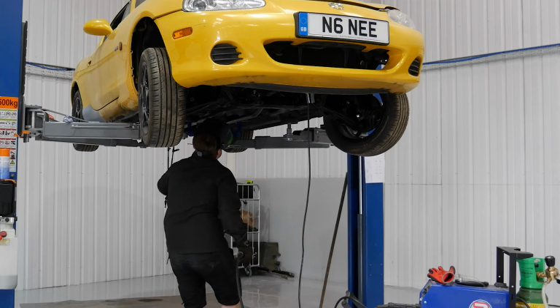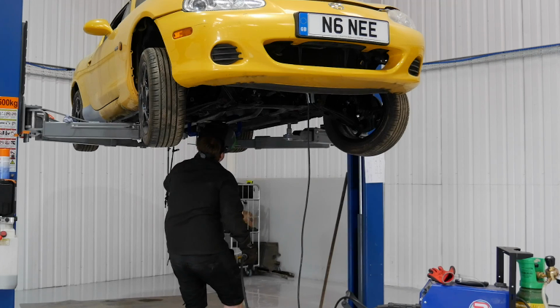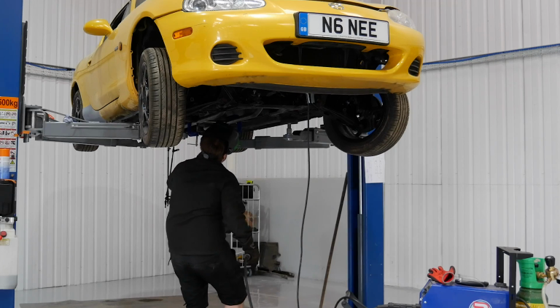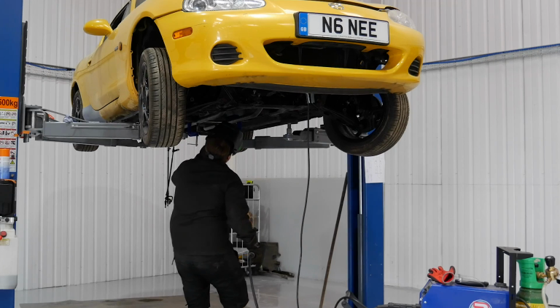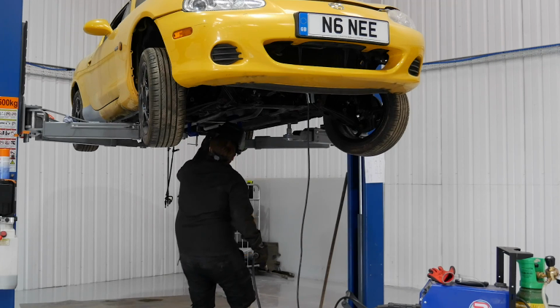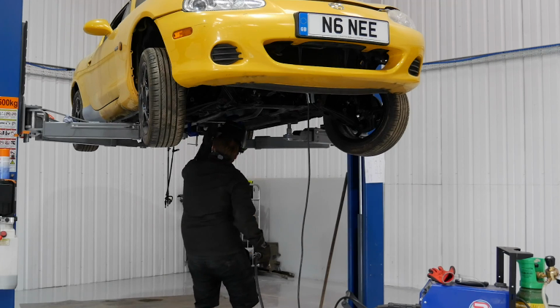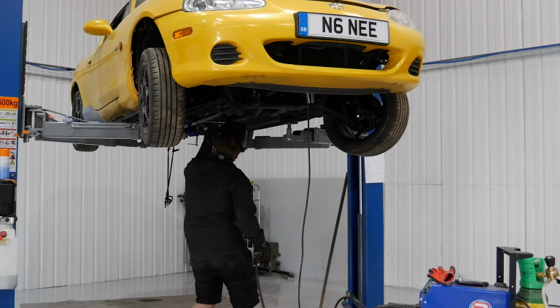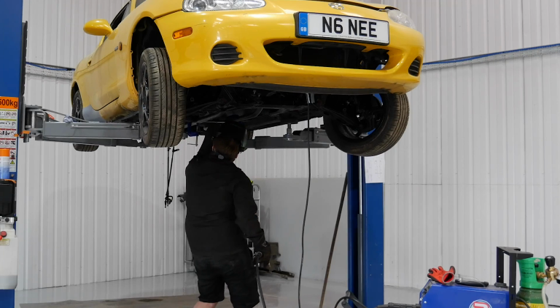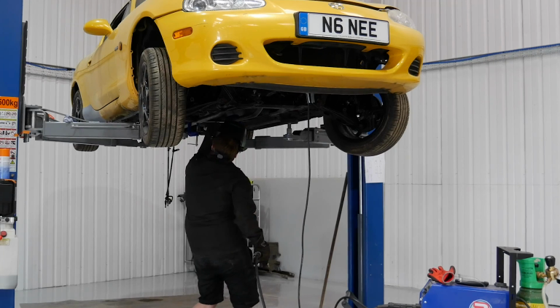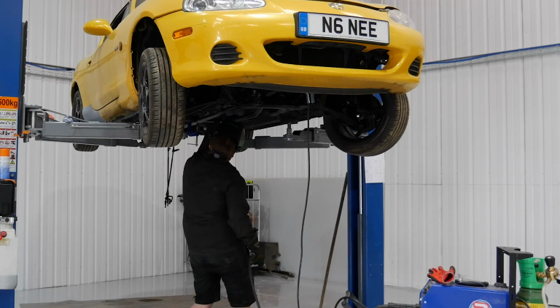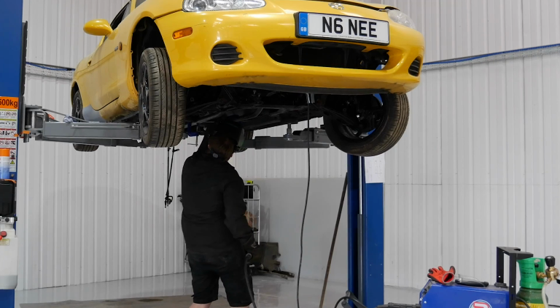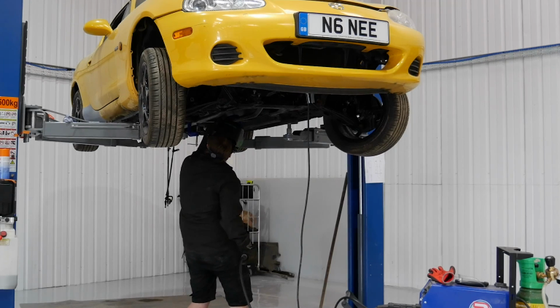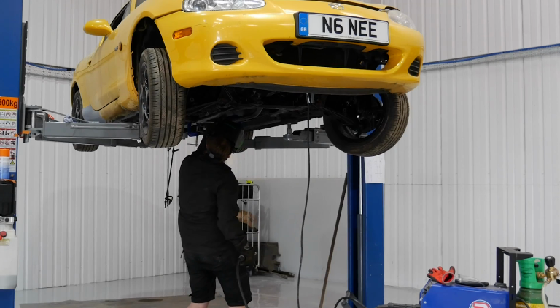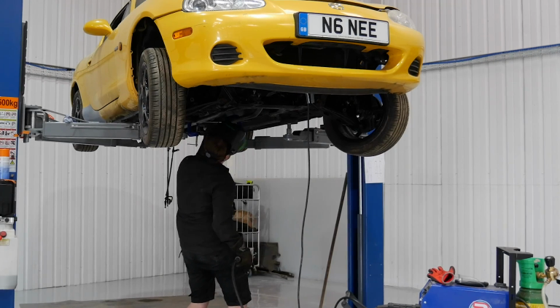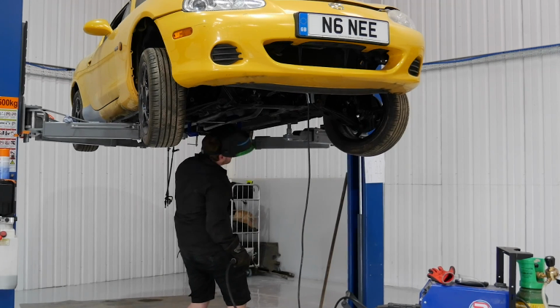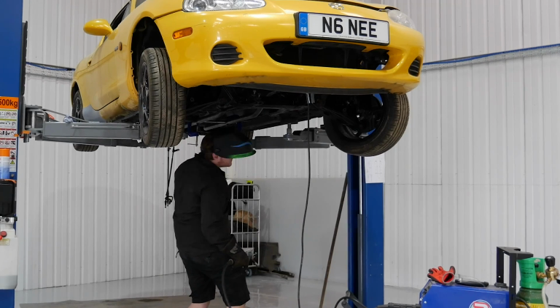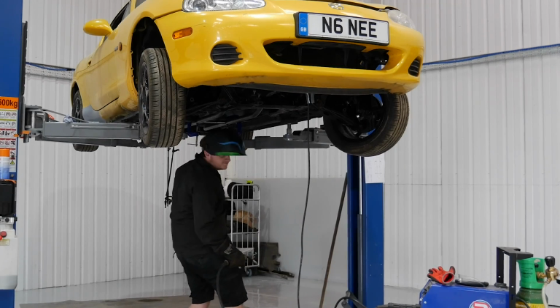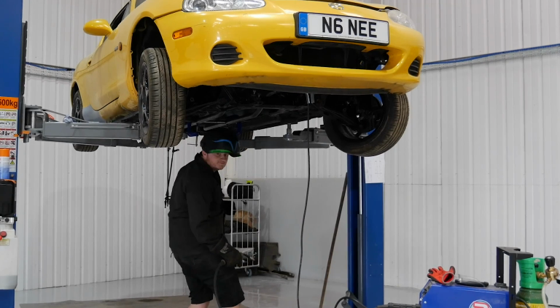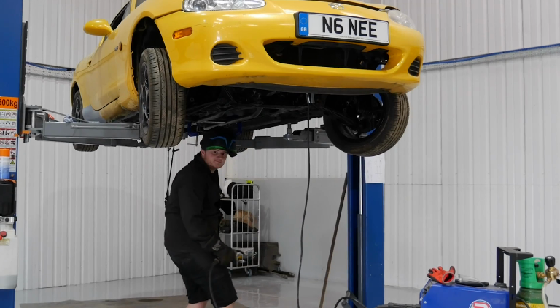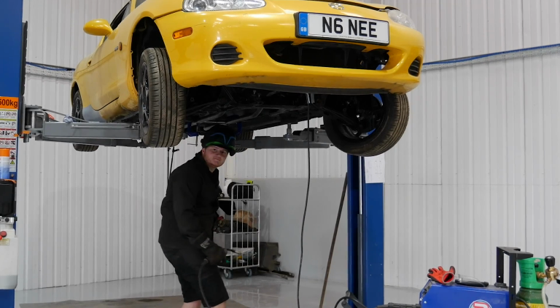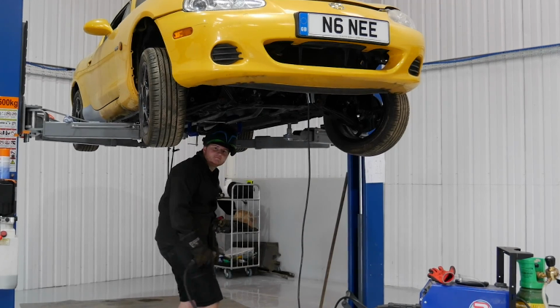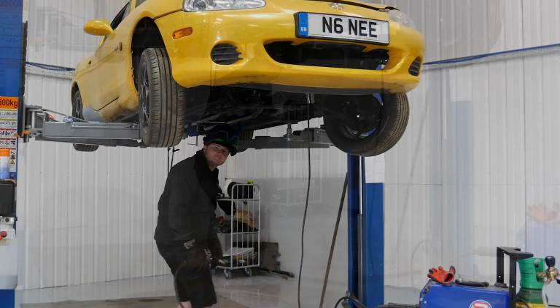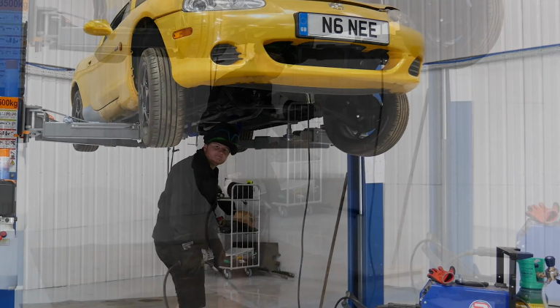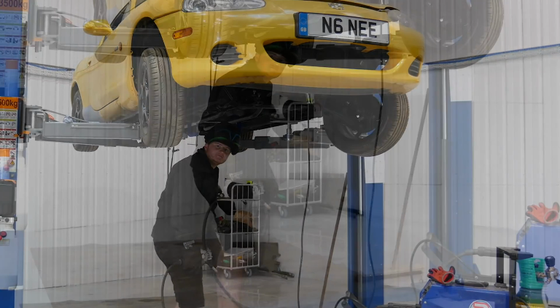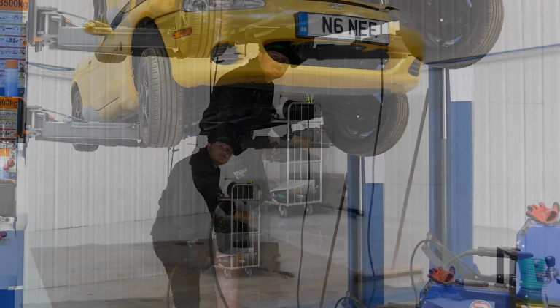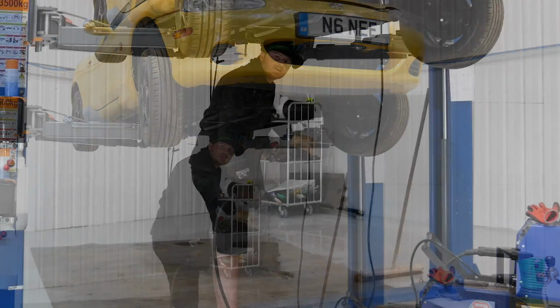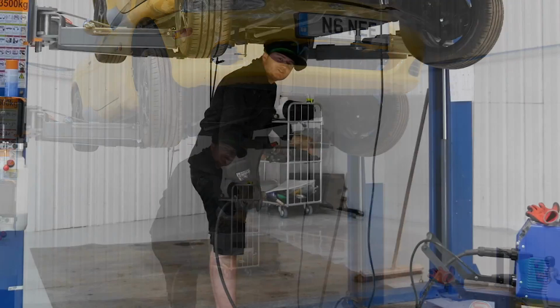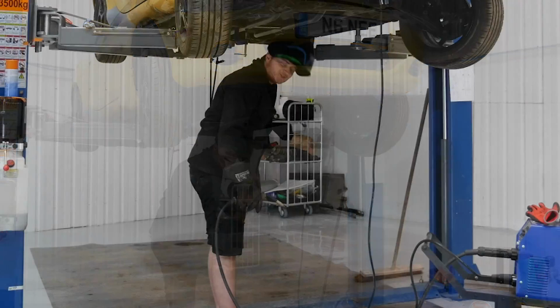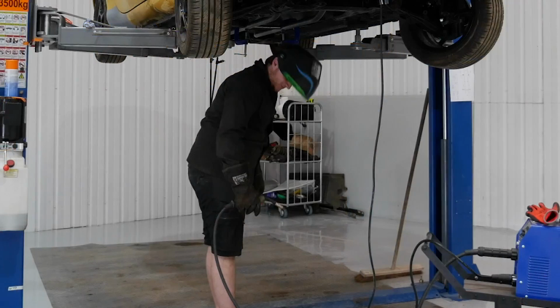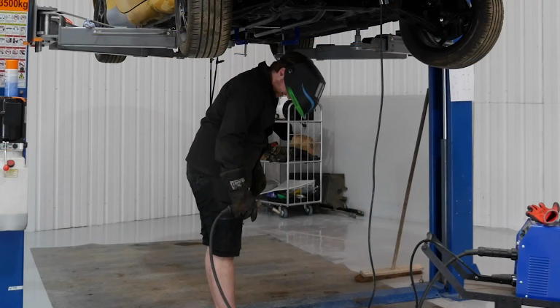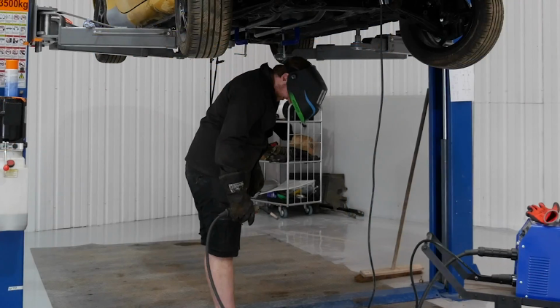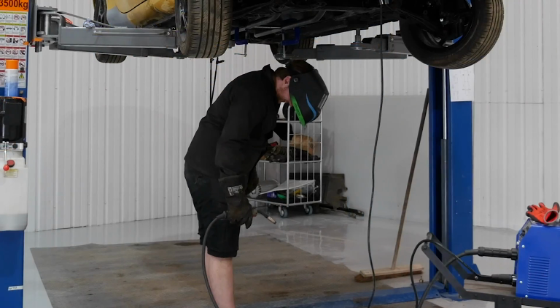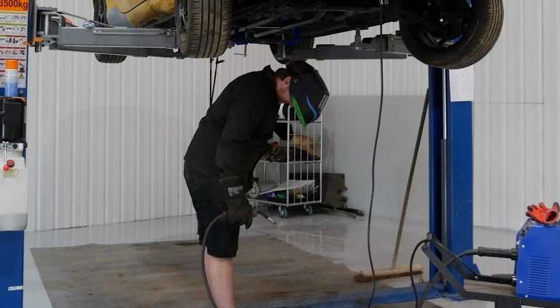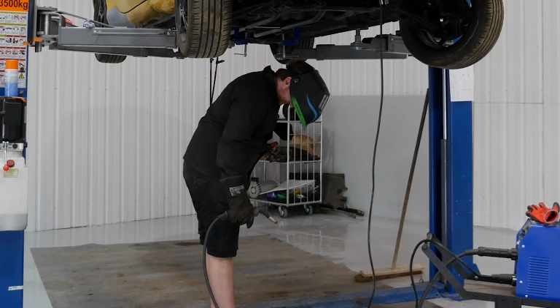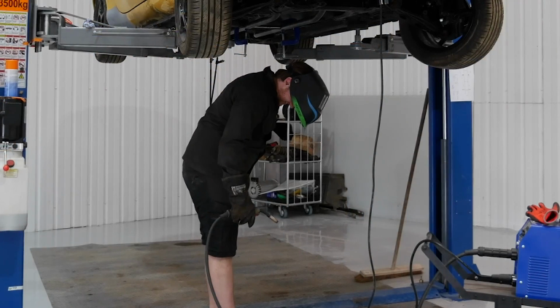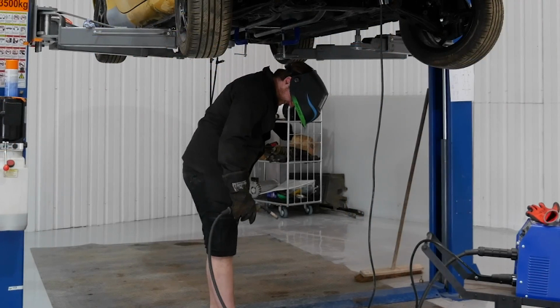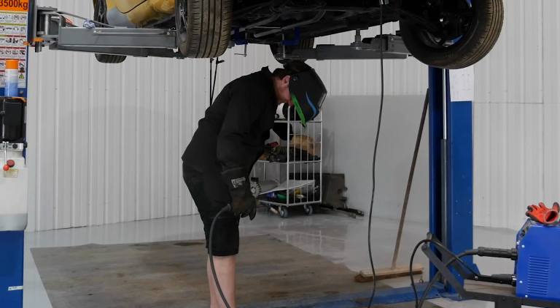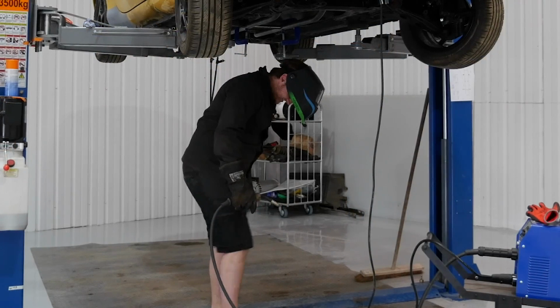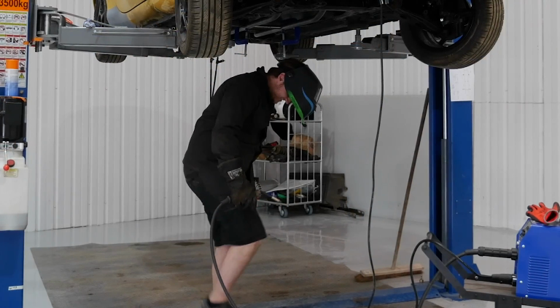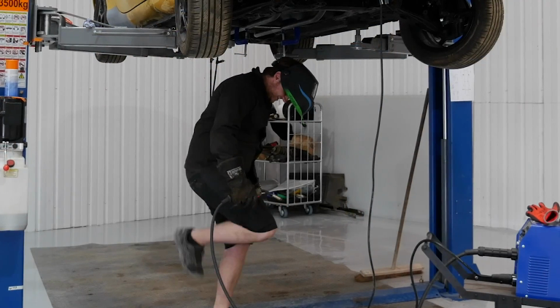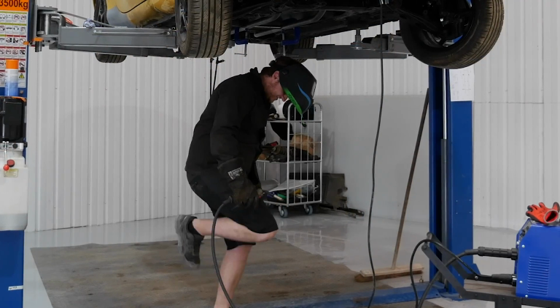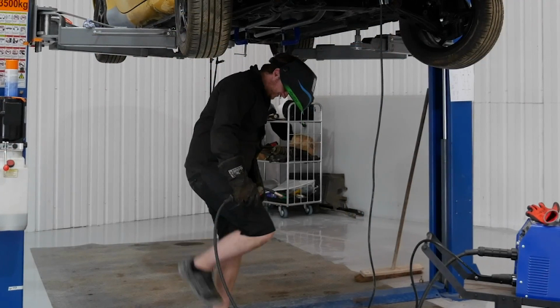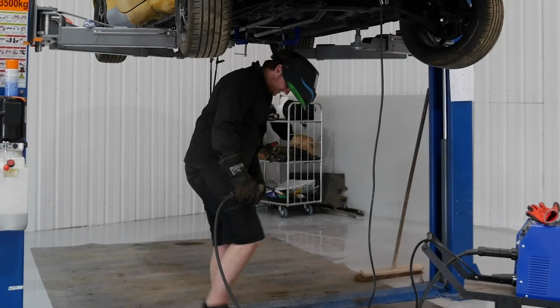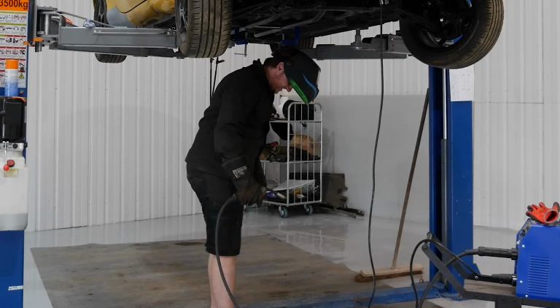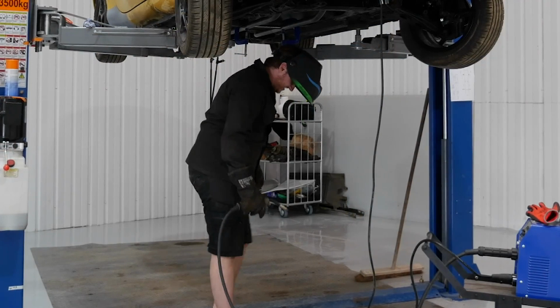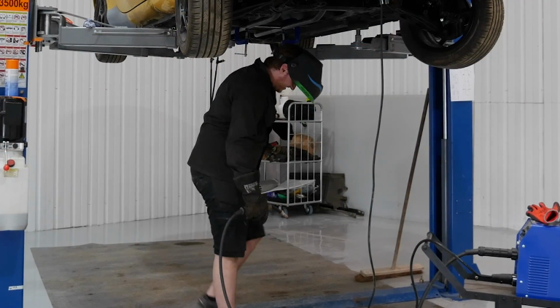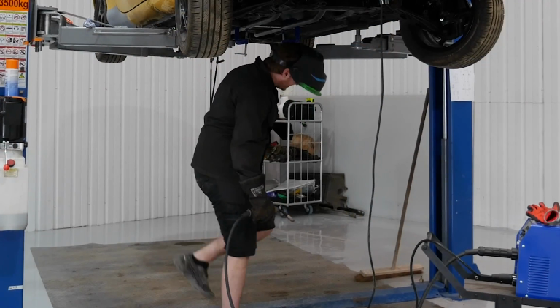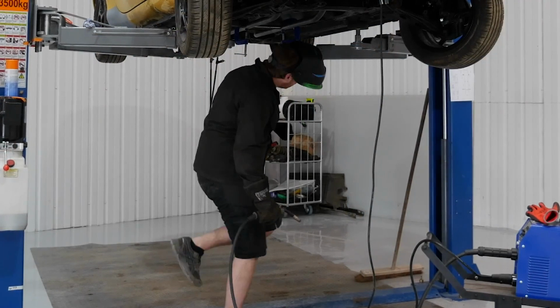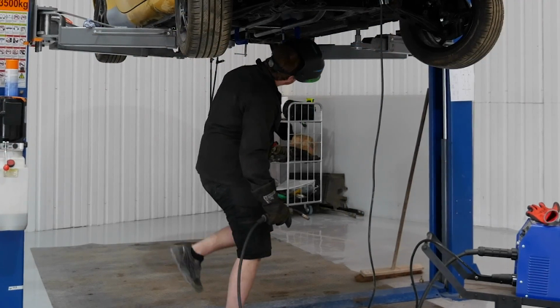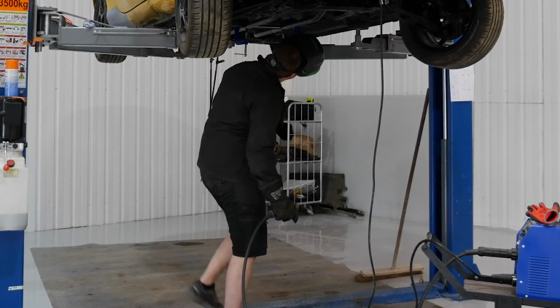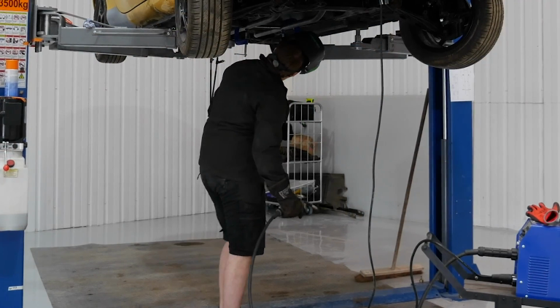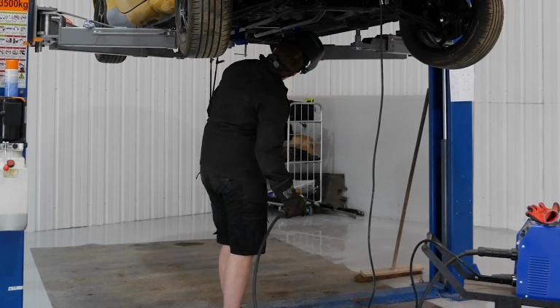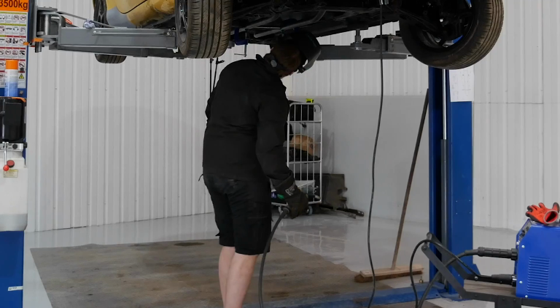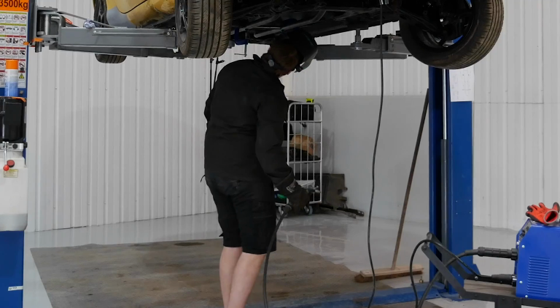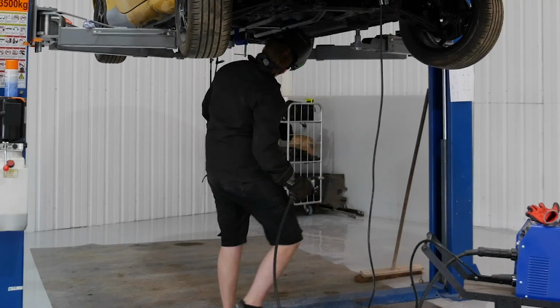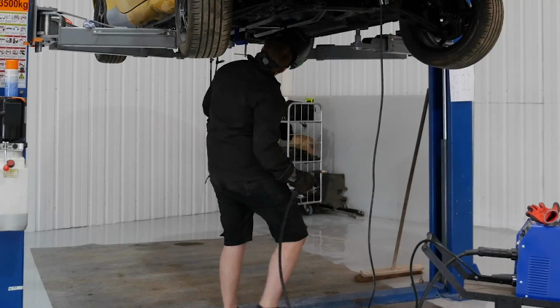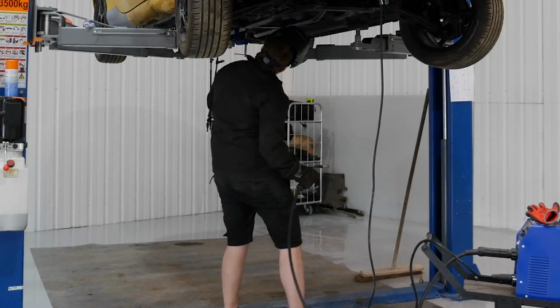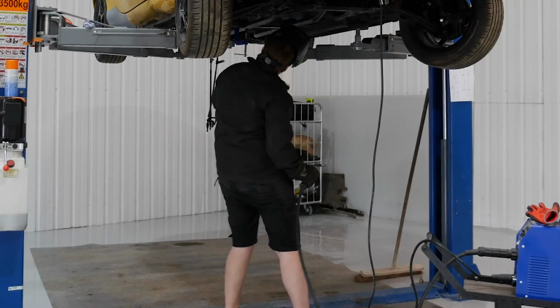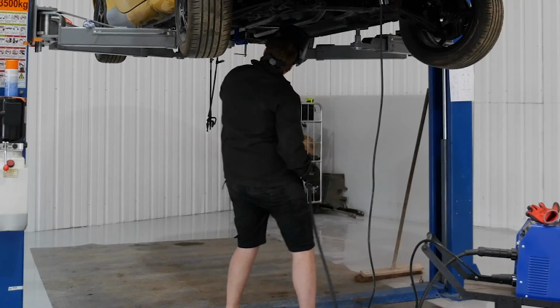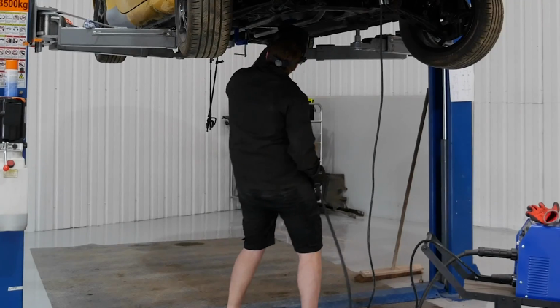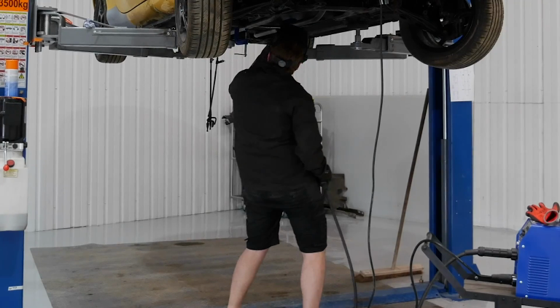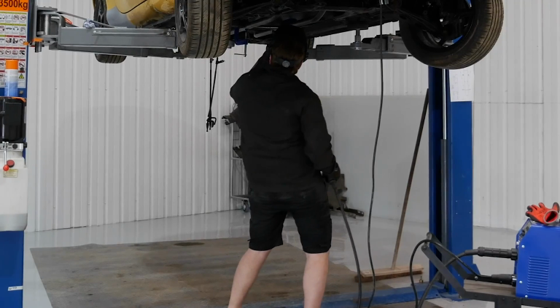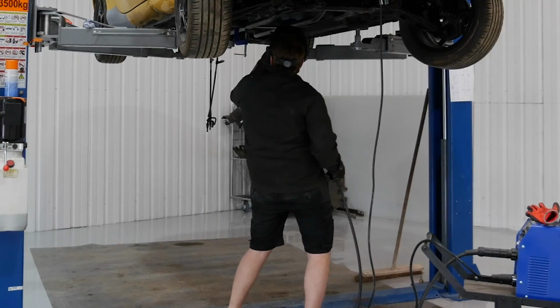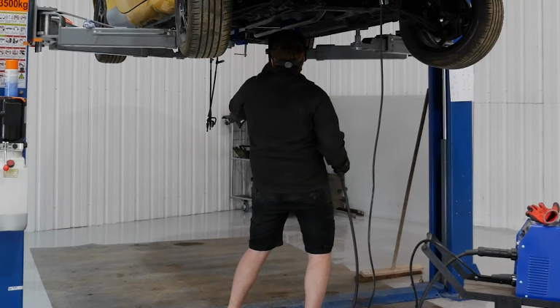Nice shorts. Safety first, eh? Safety first.